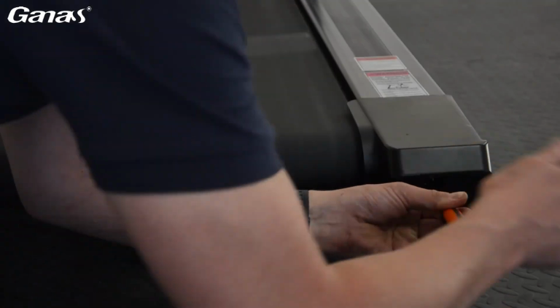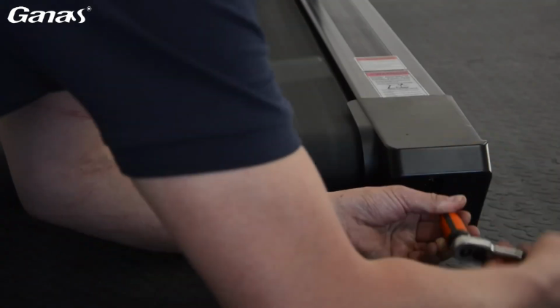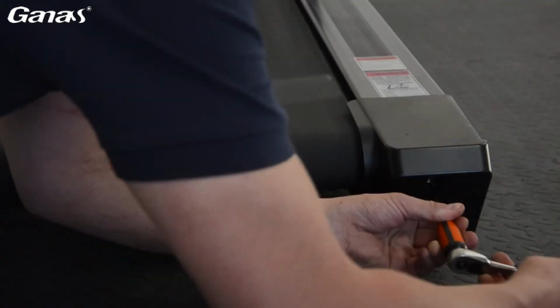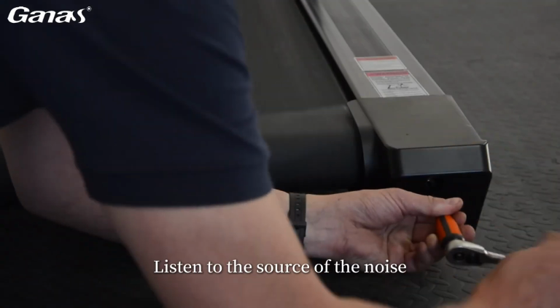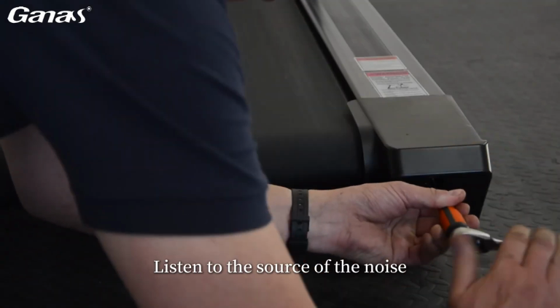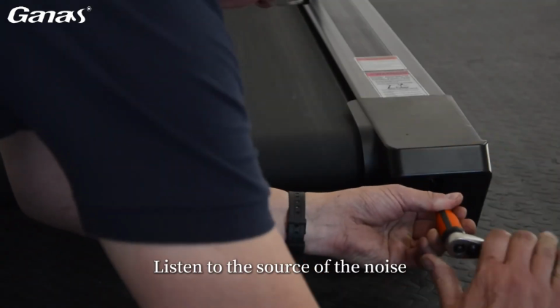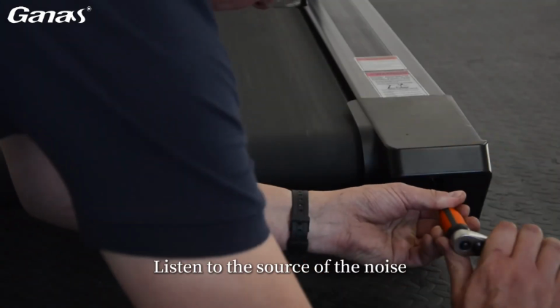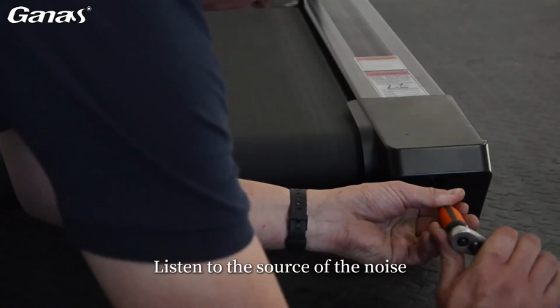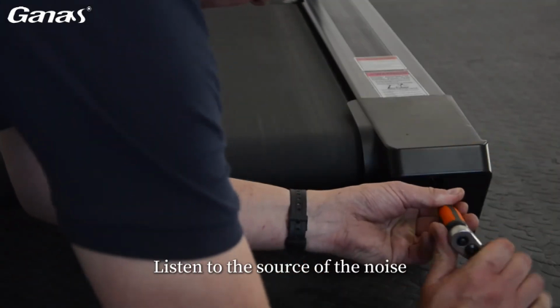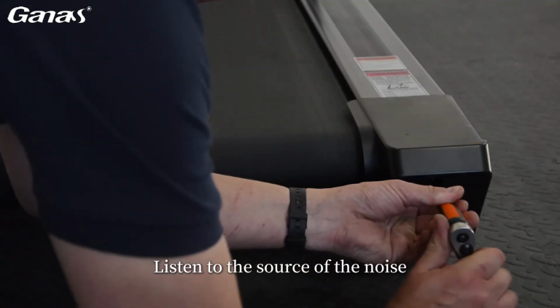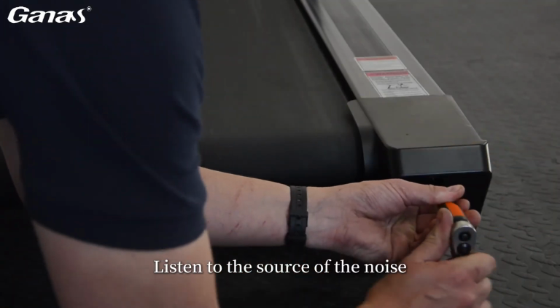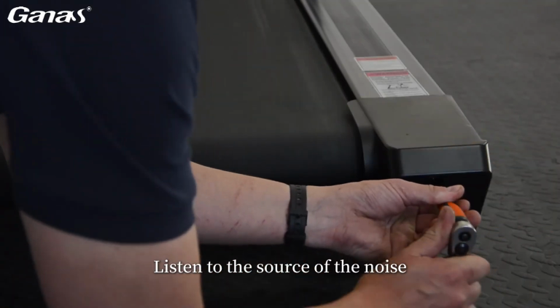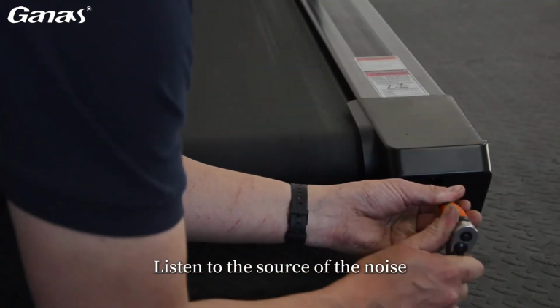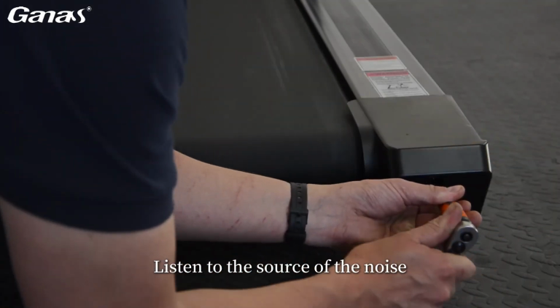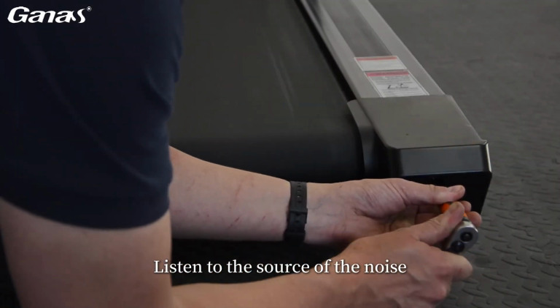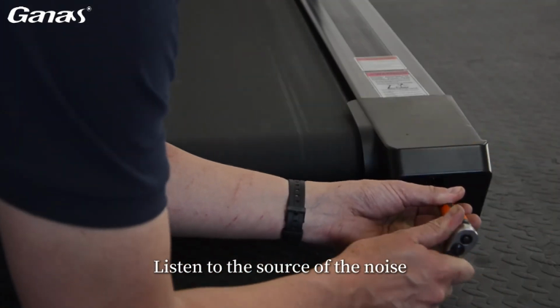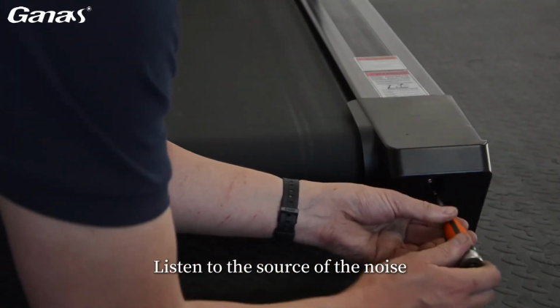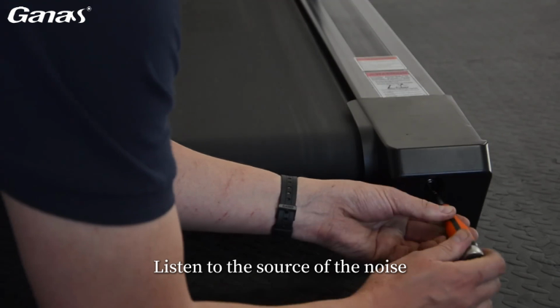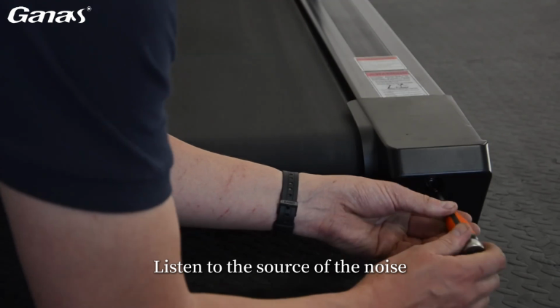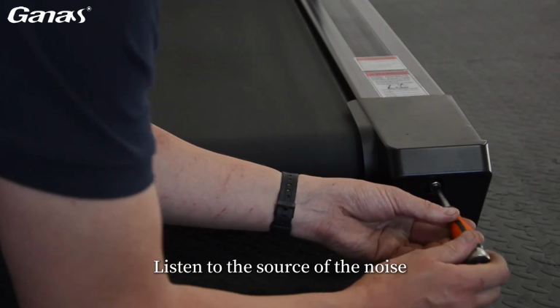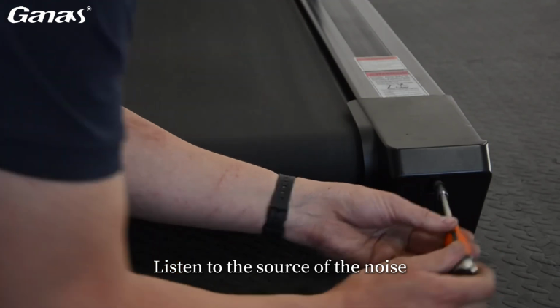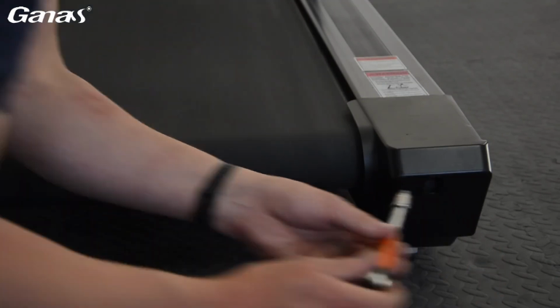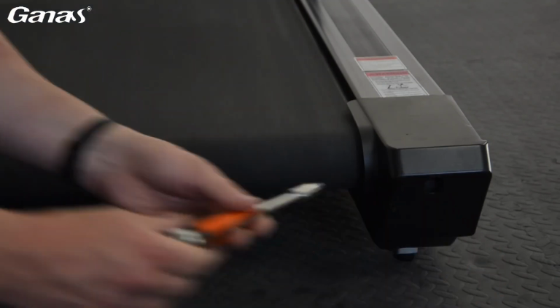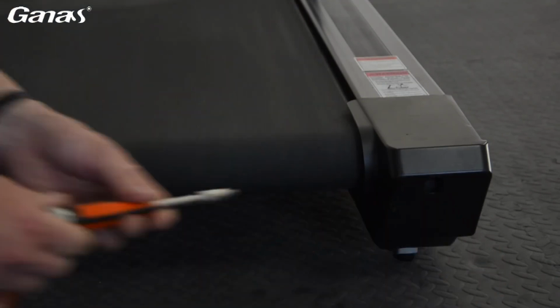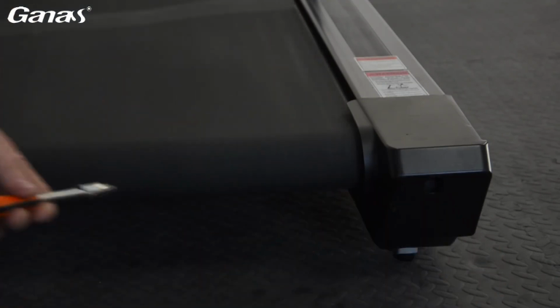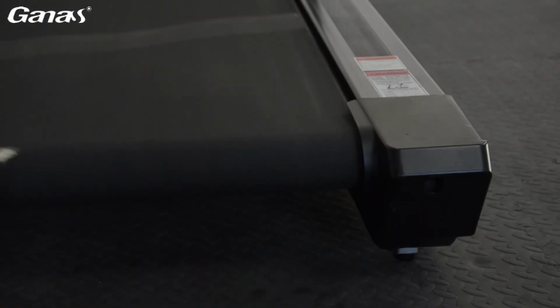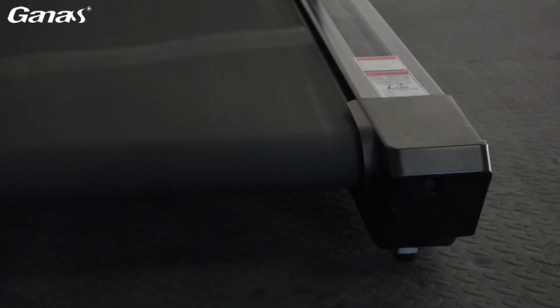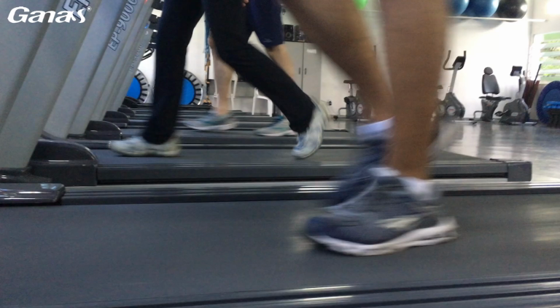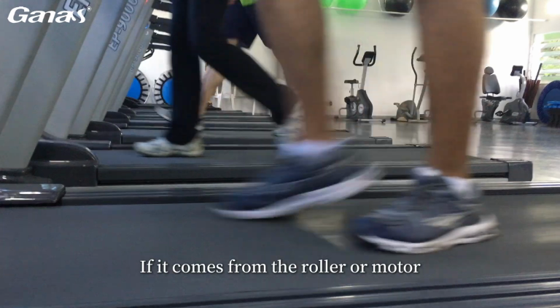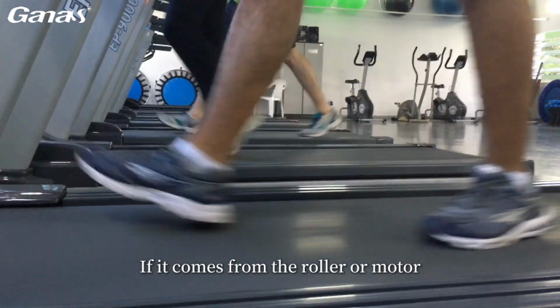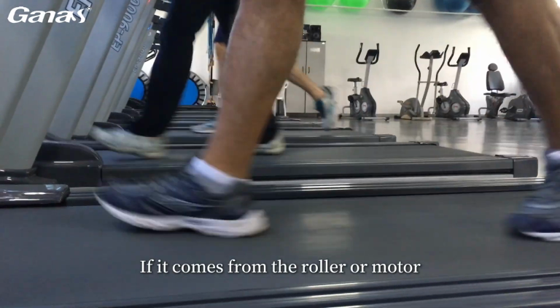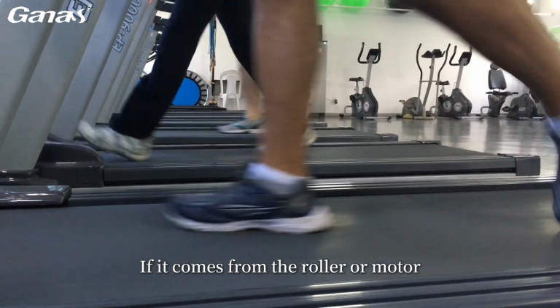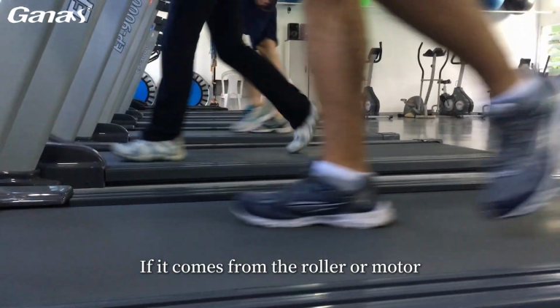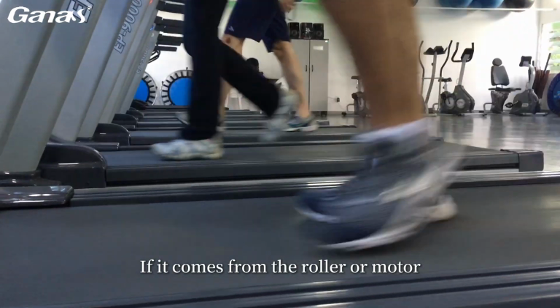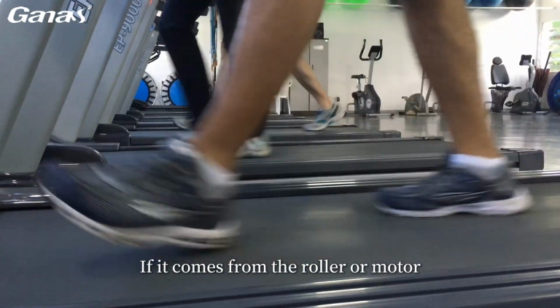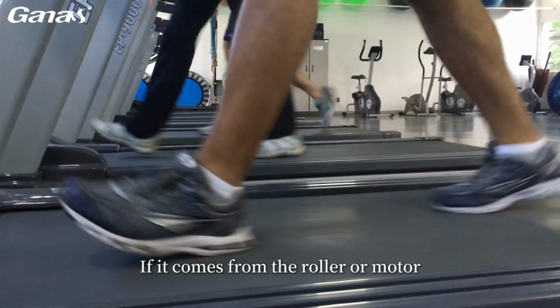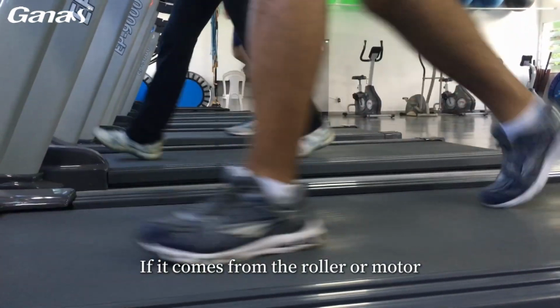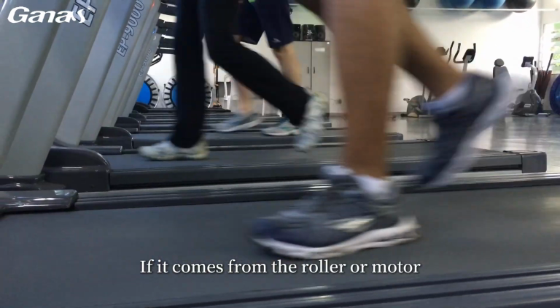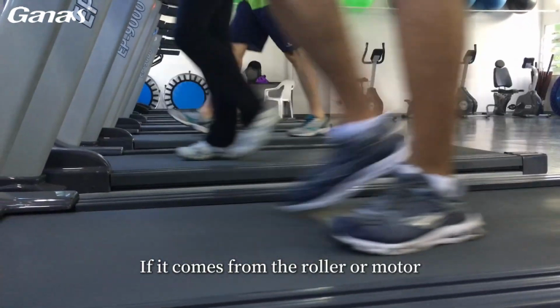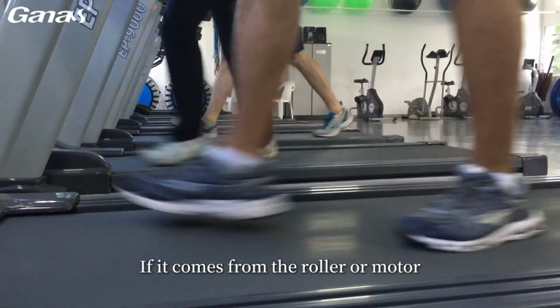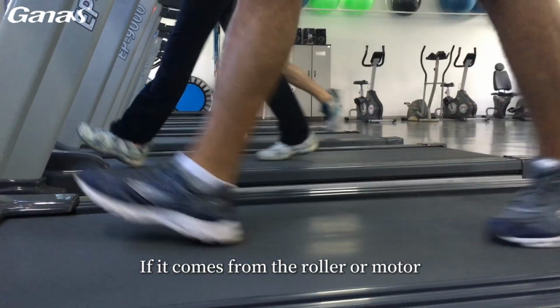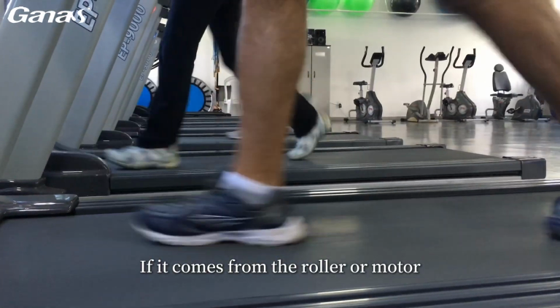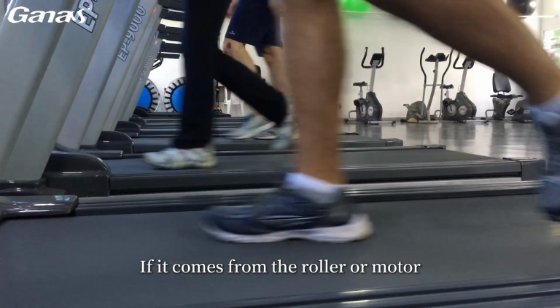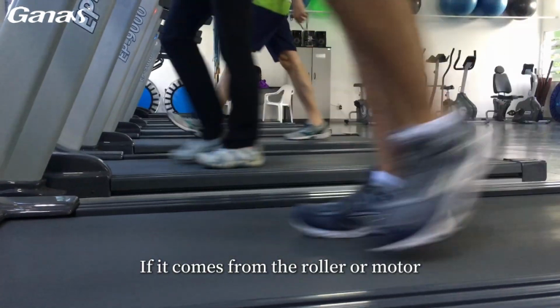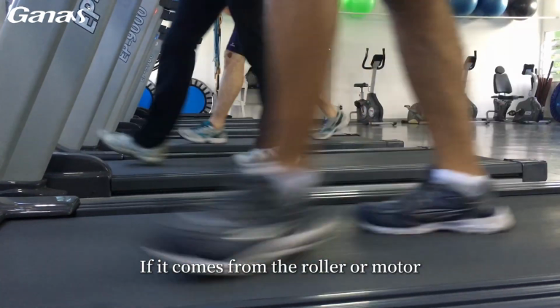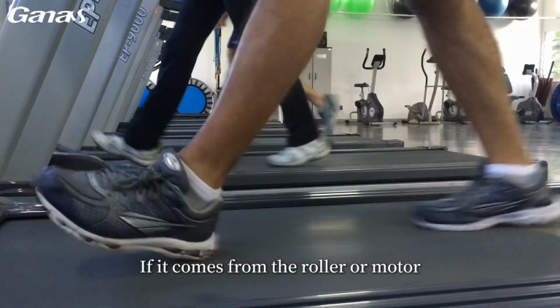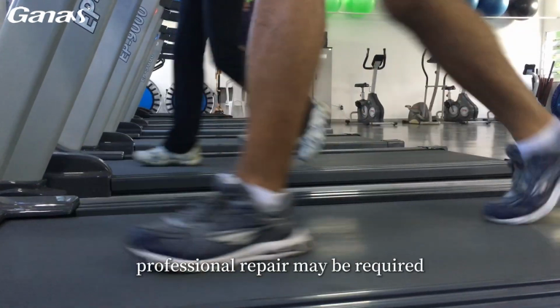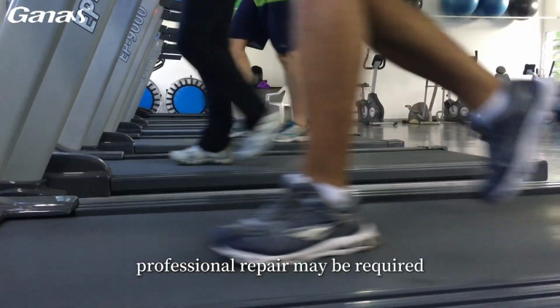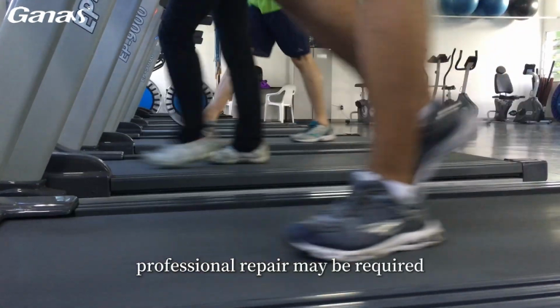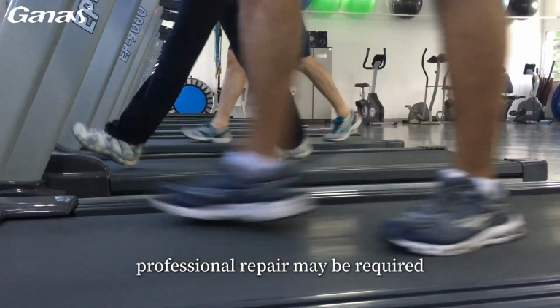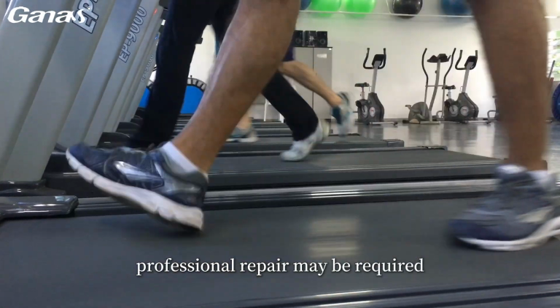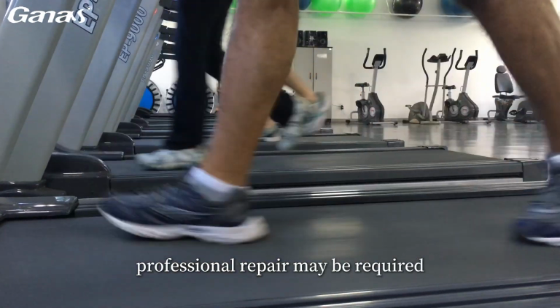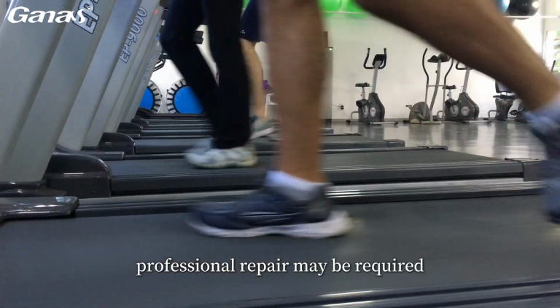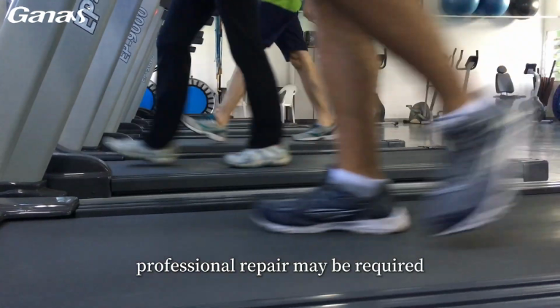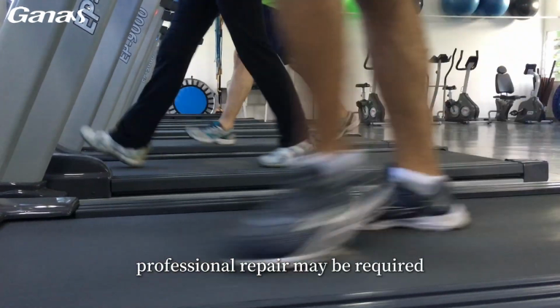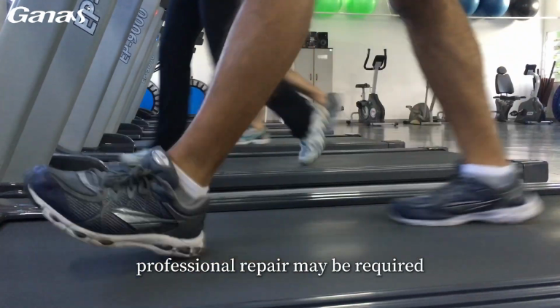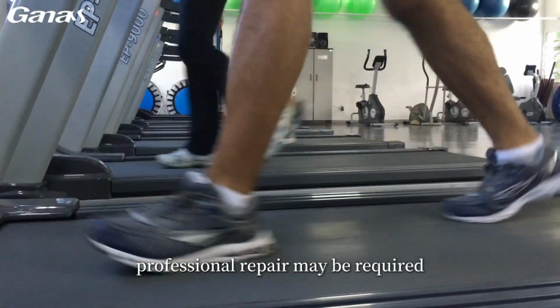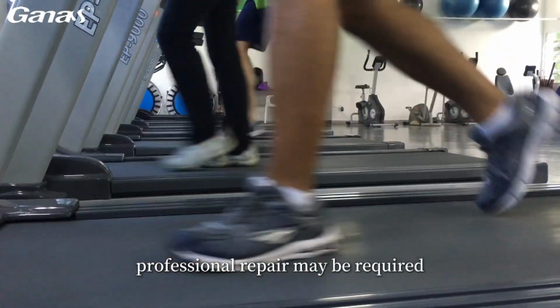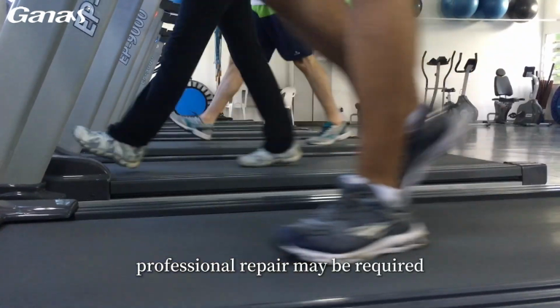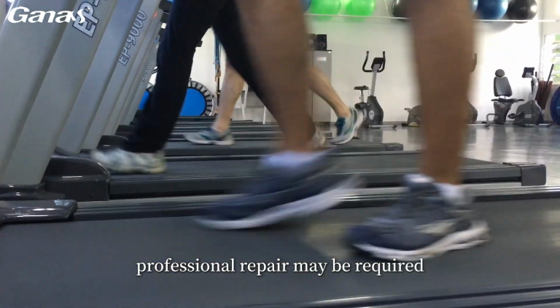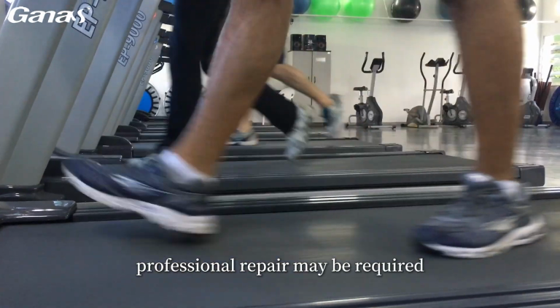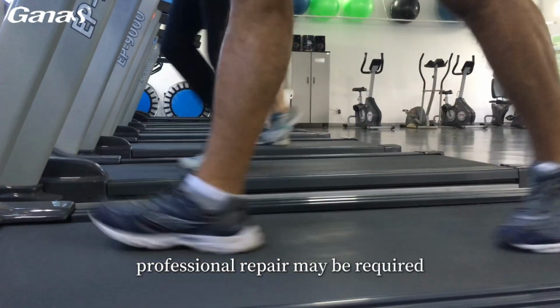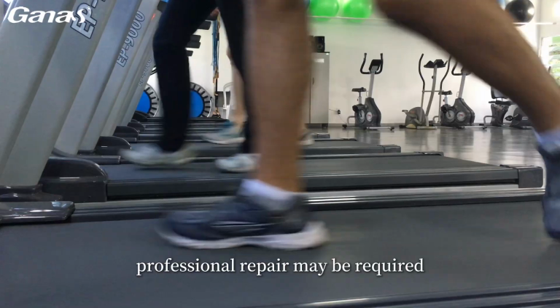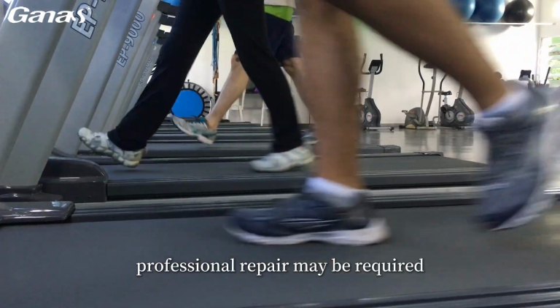Listen to the source of the noise. If it comes from the roller or motor, professional repair may be required.